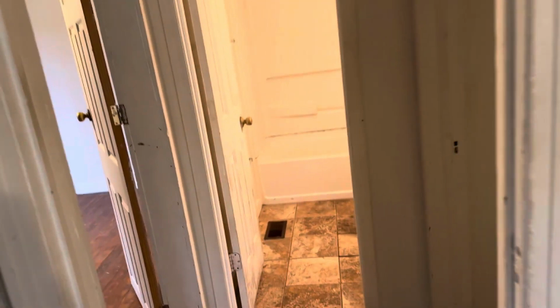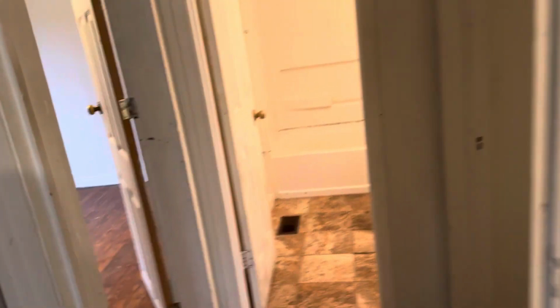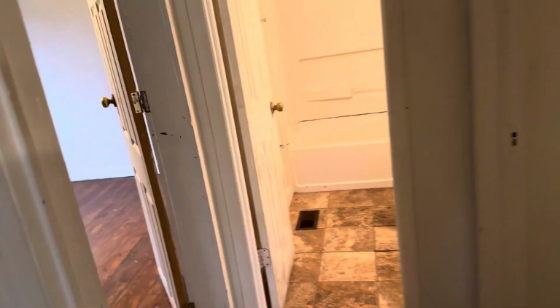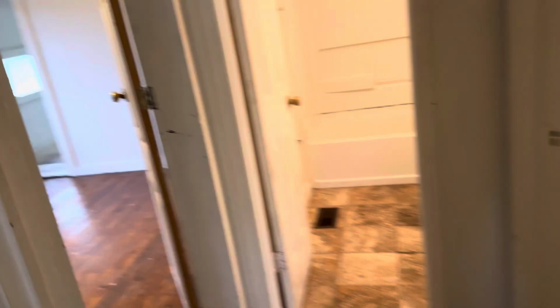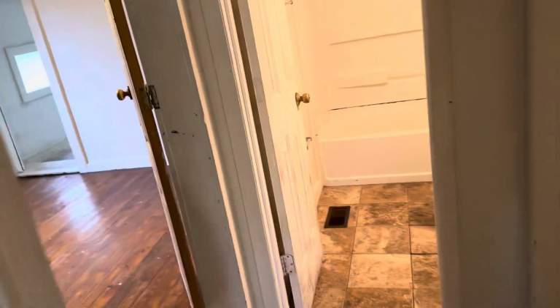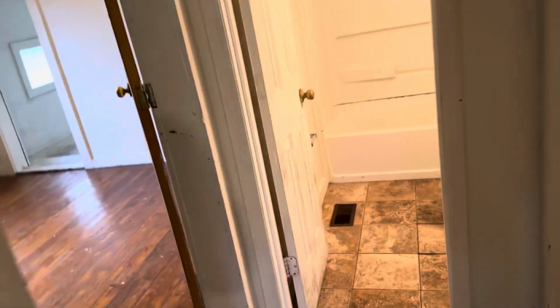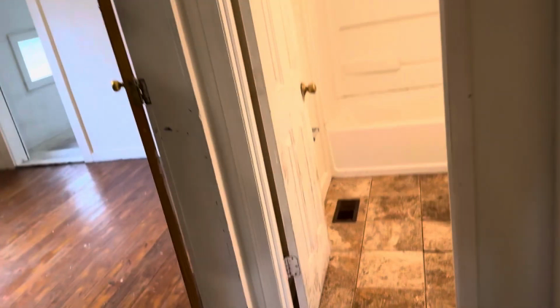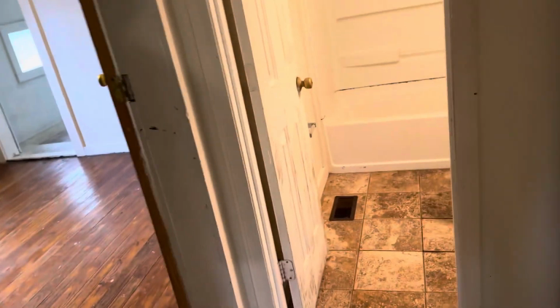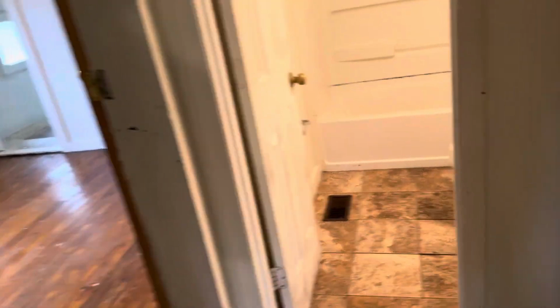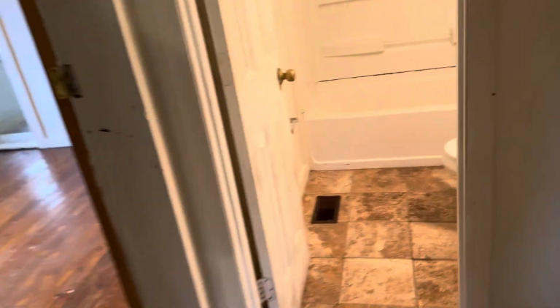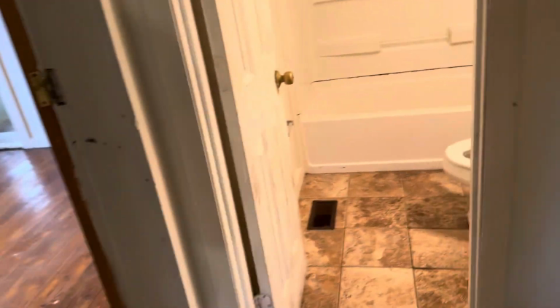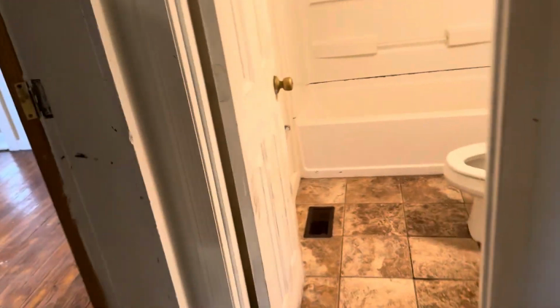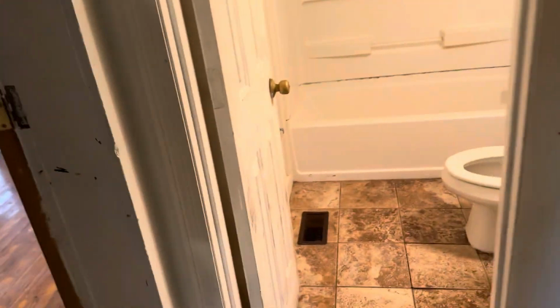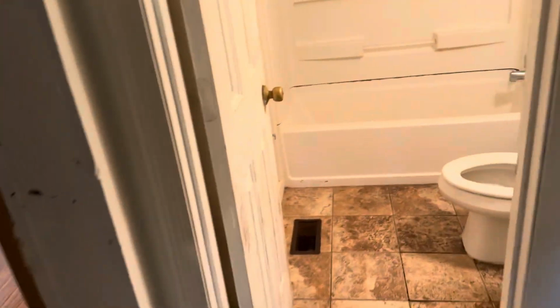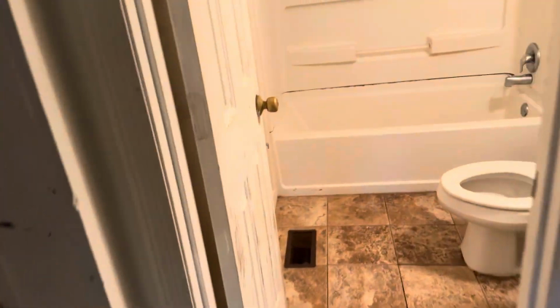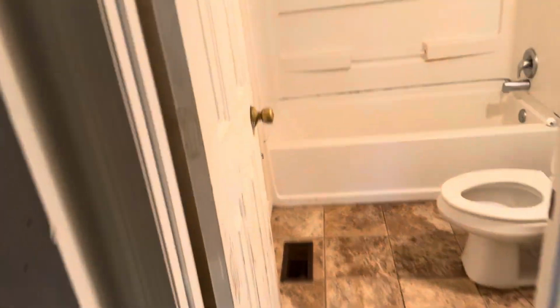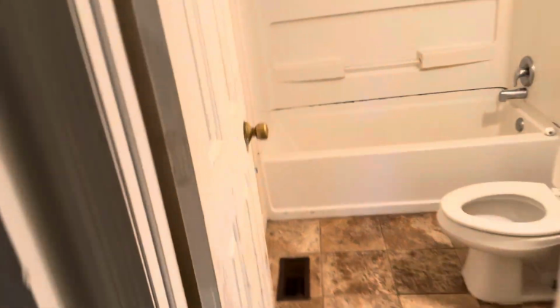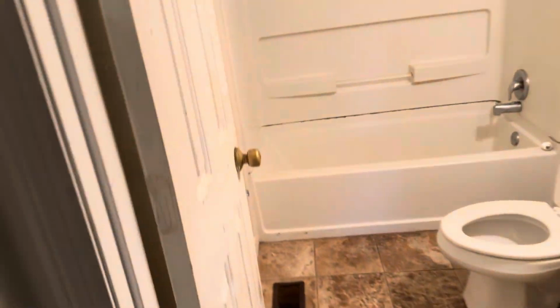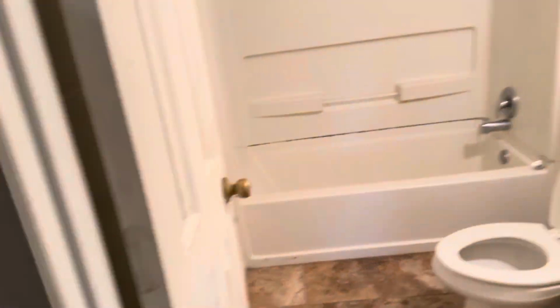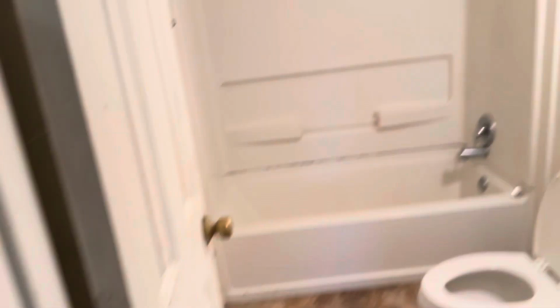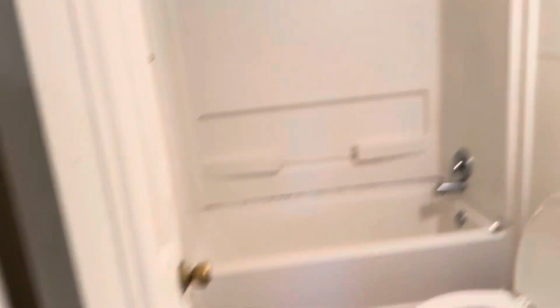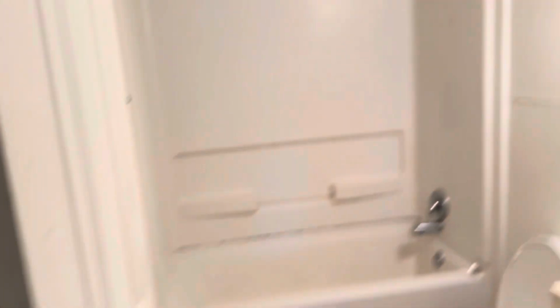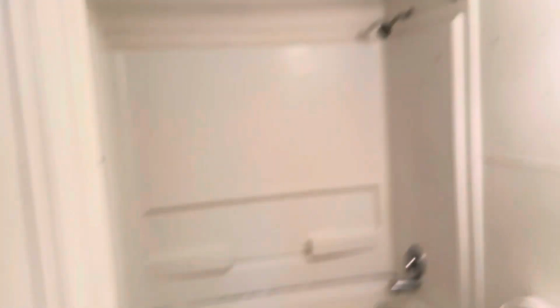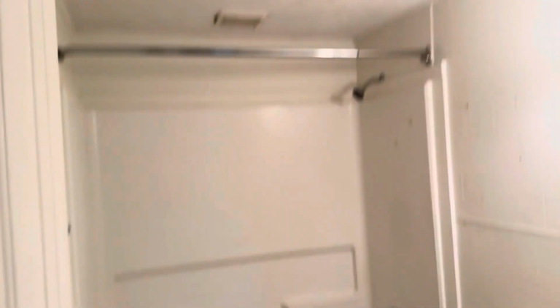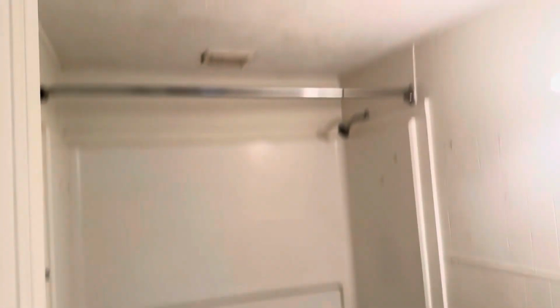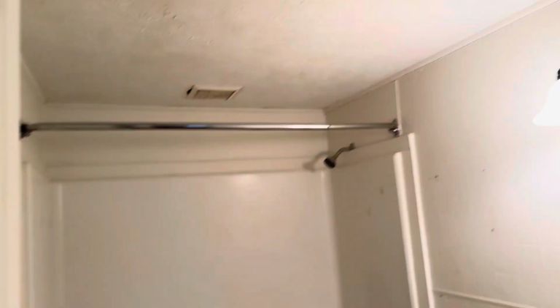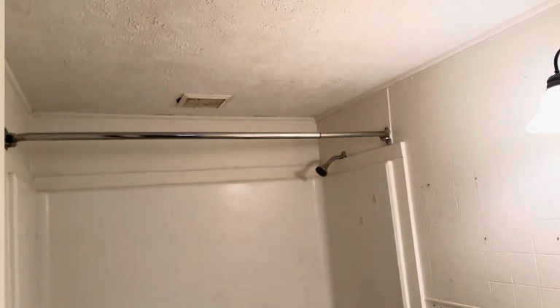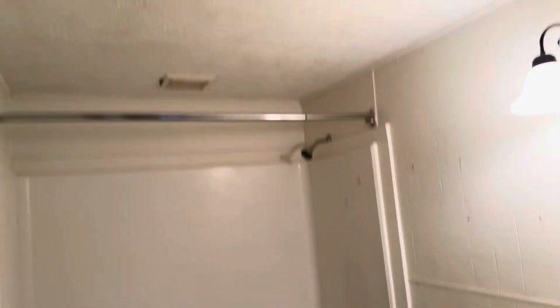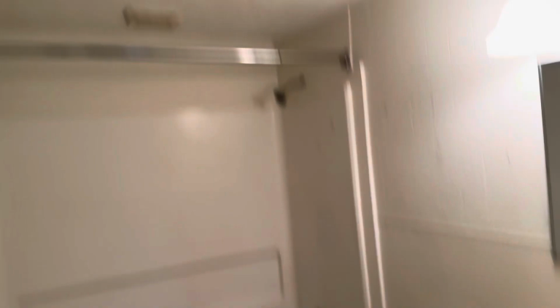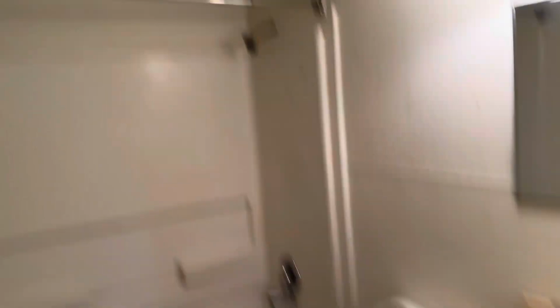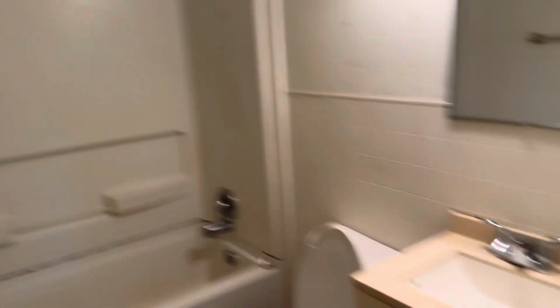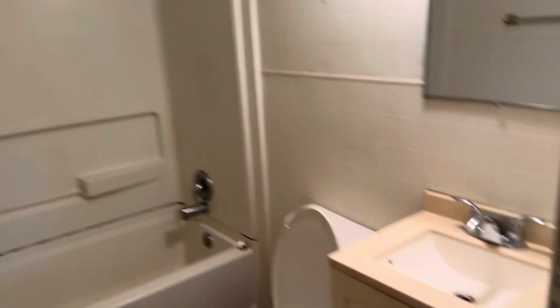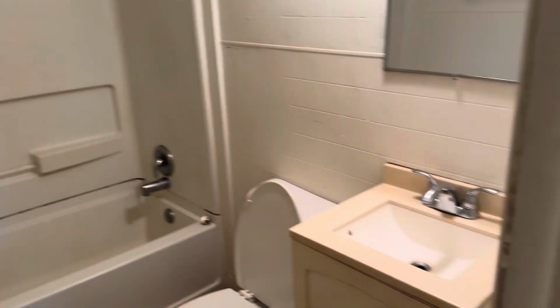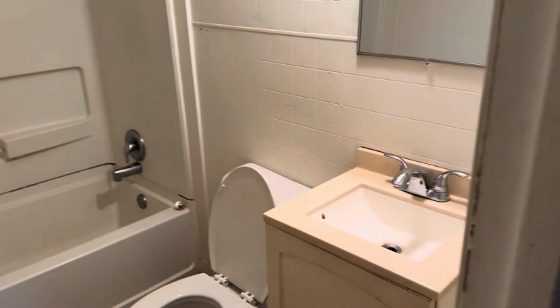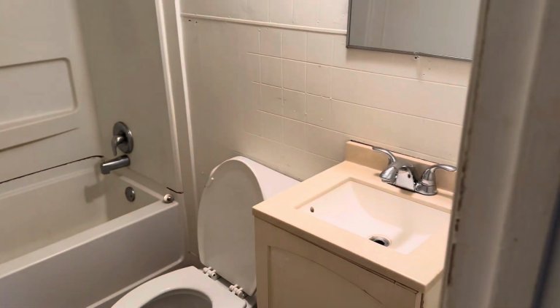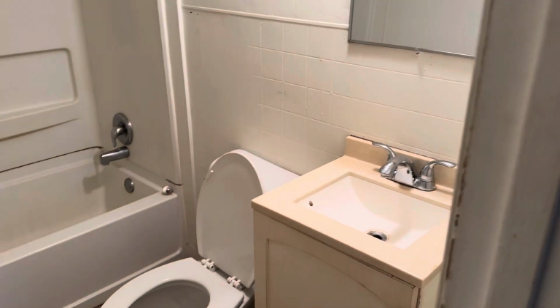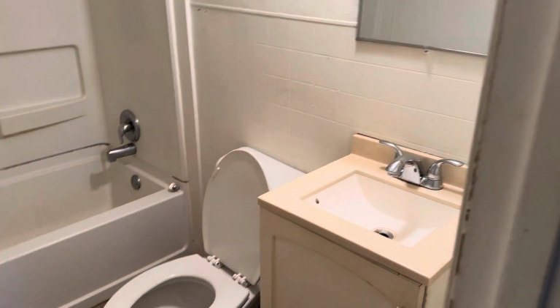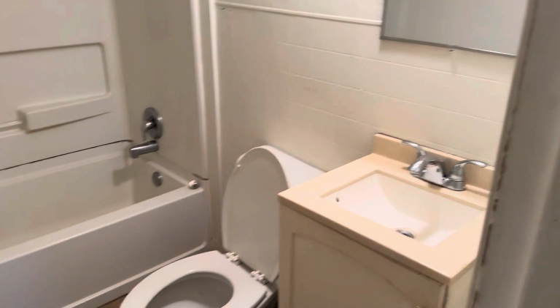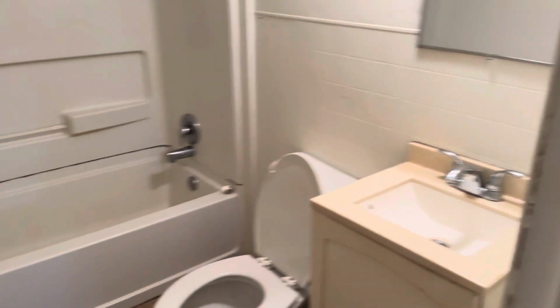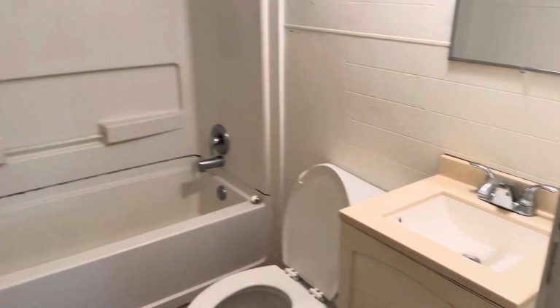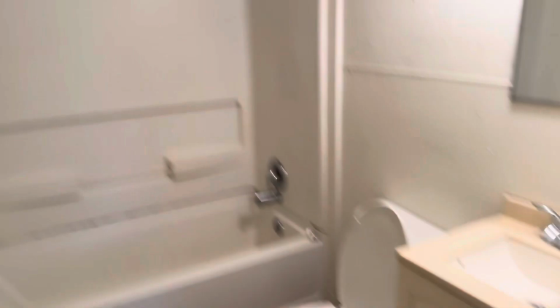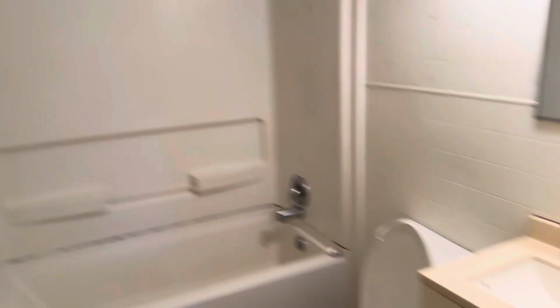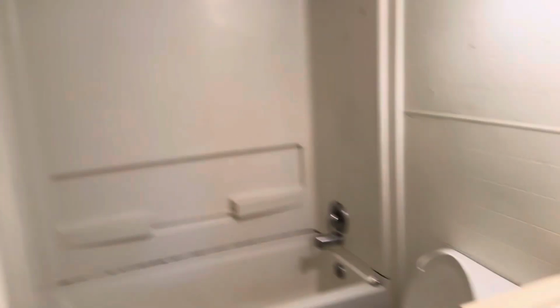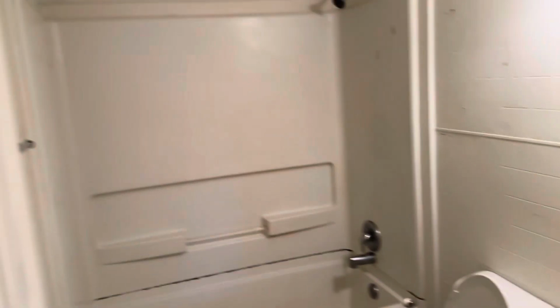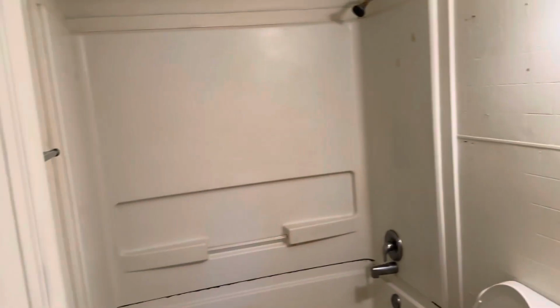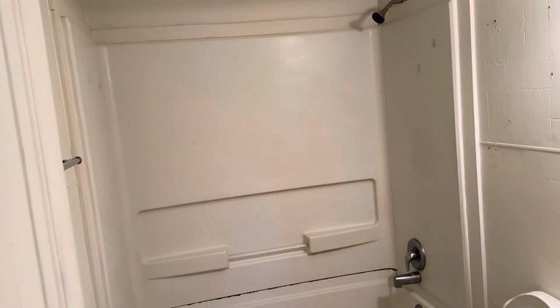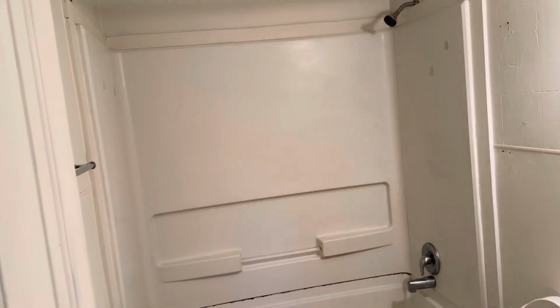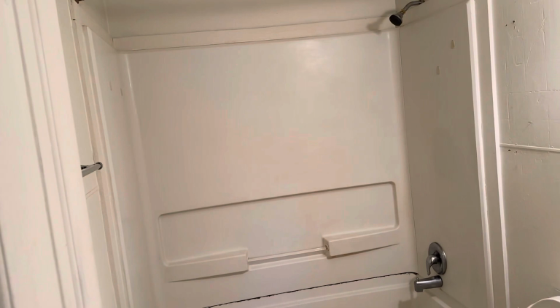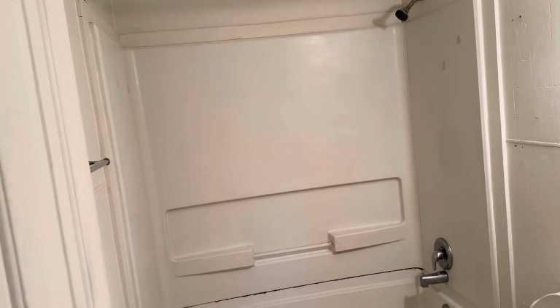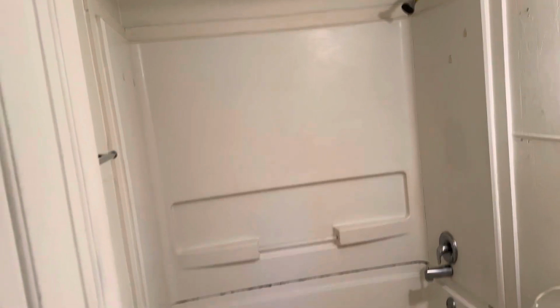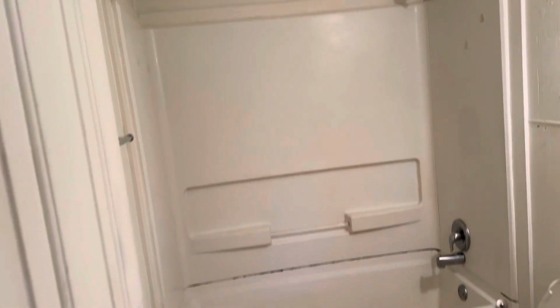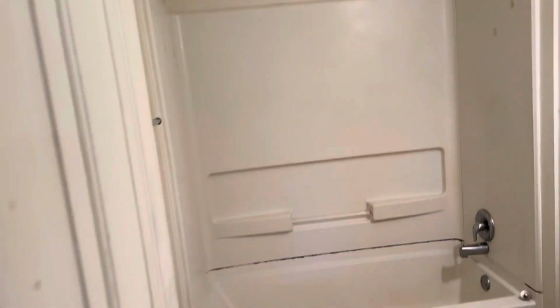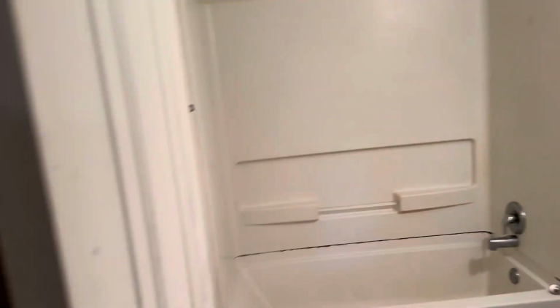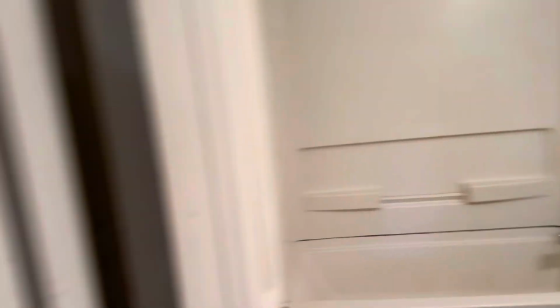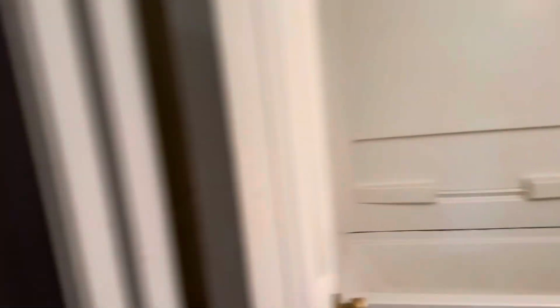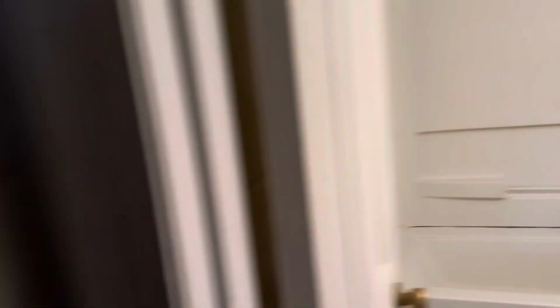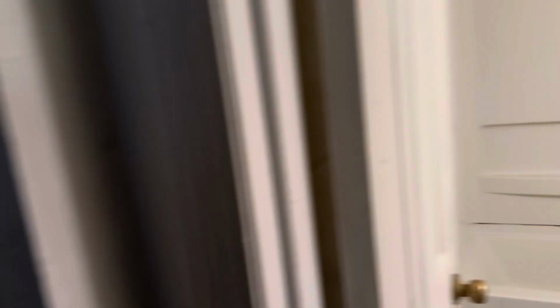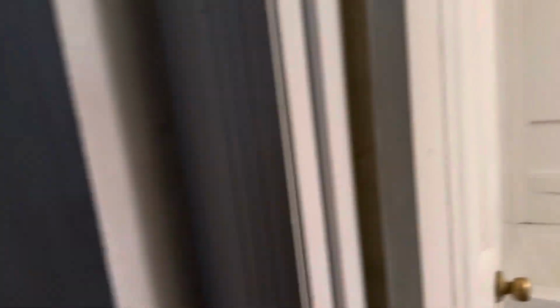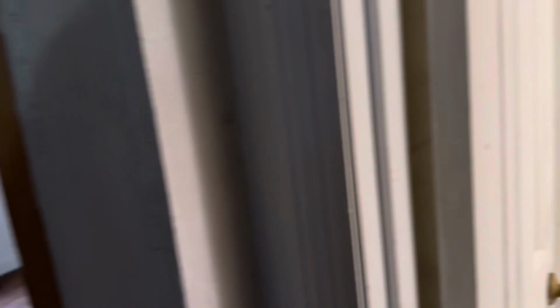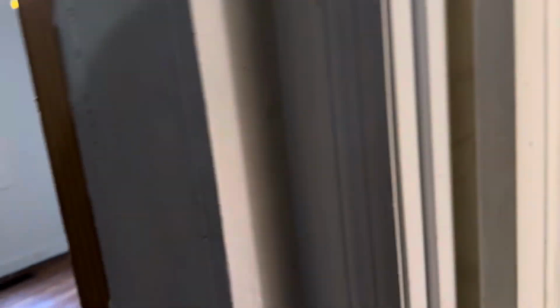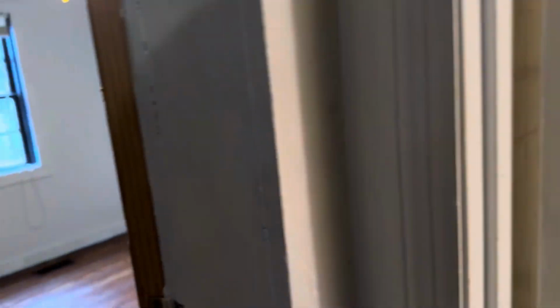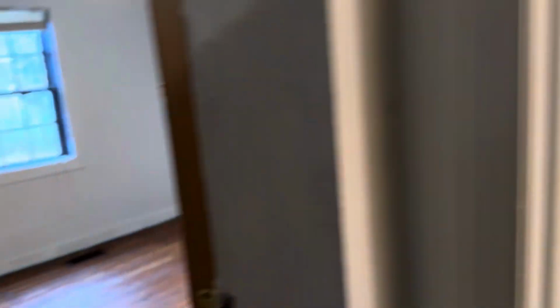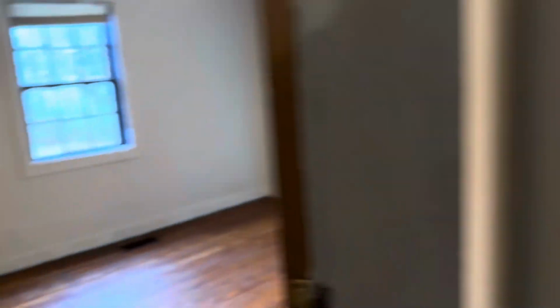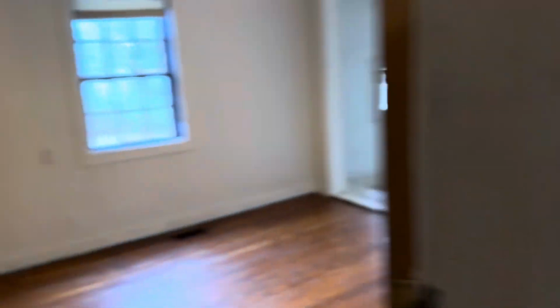It's one bath. Here's the bathtub — full bath, tub shower. Left the toilet seat up — that's my mistake.